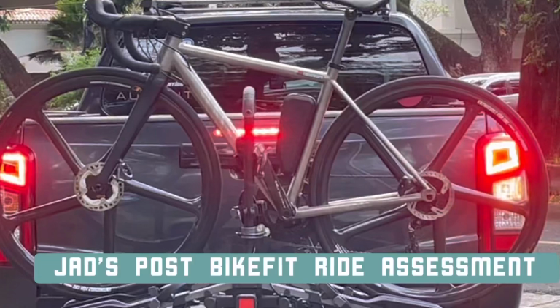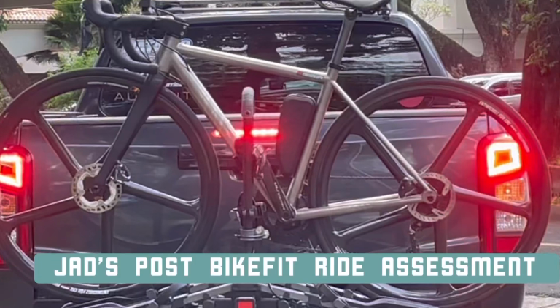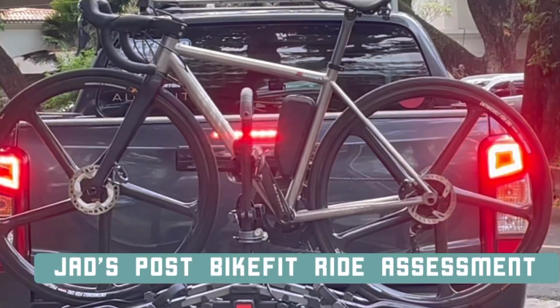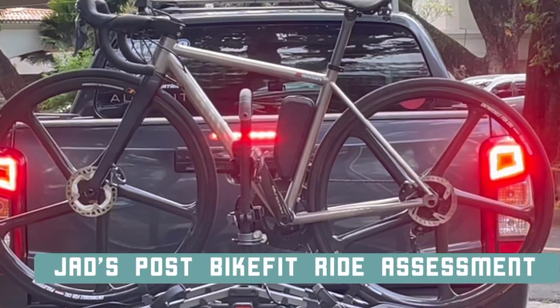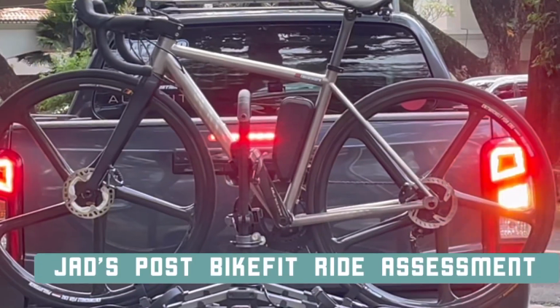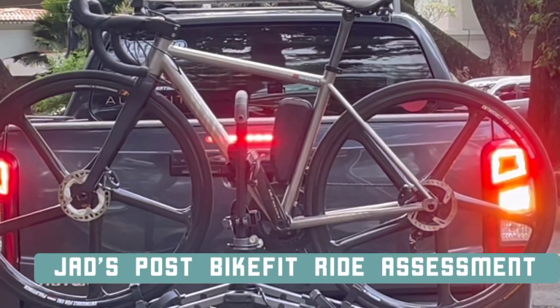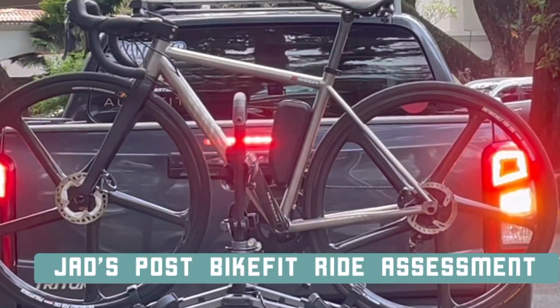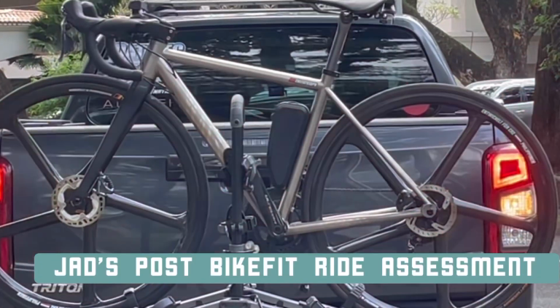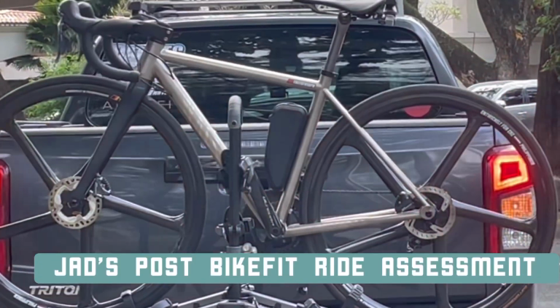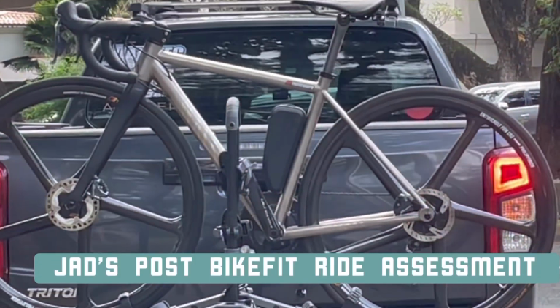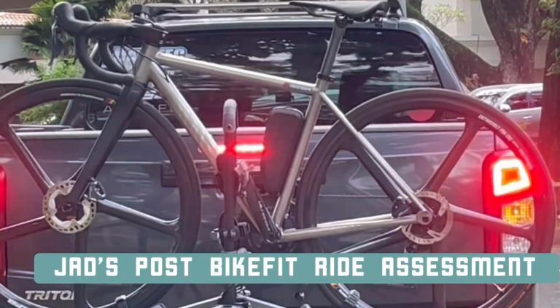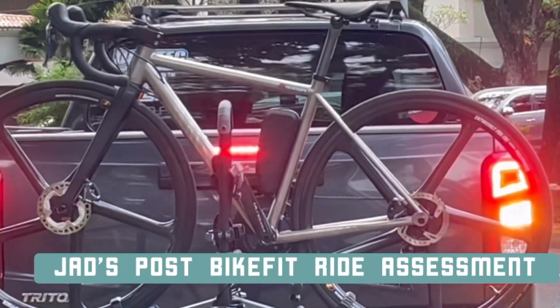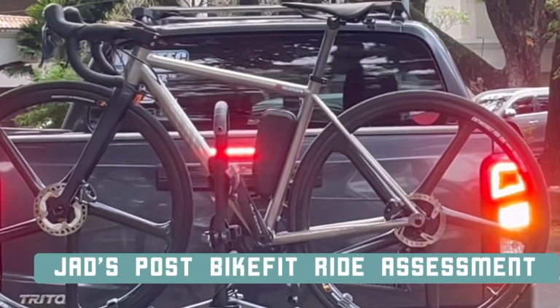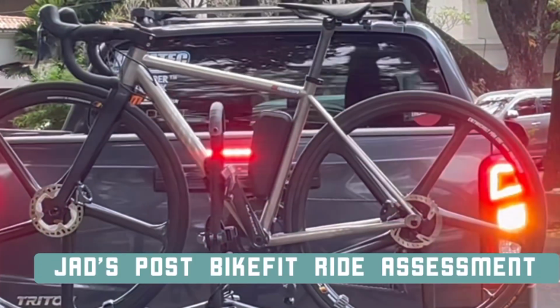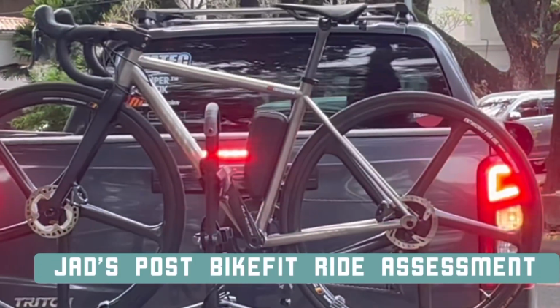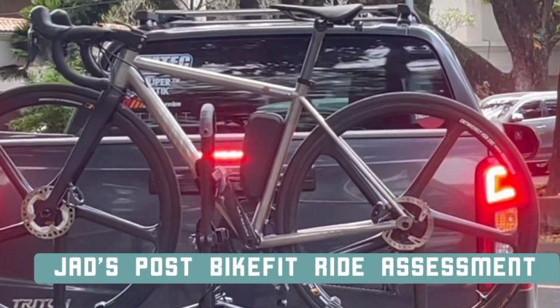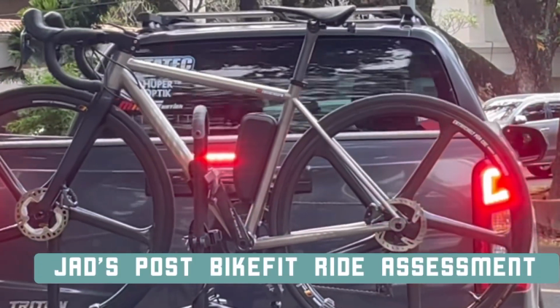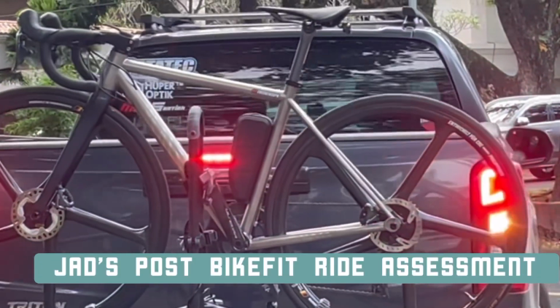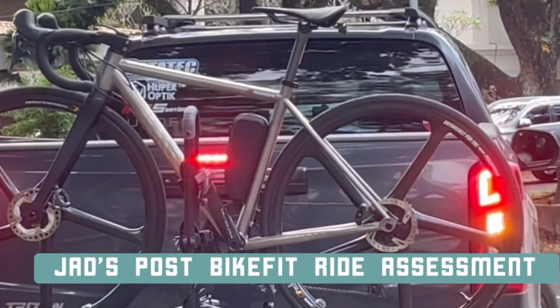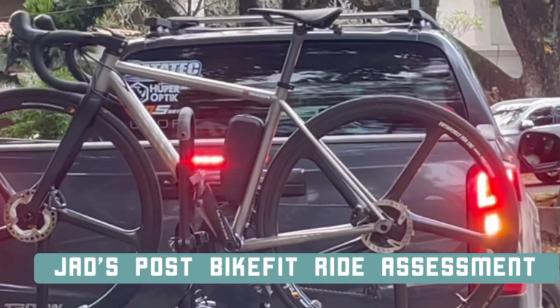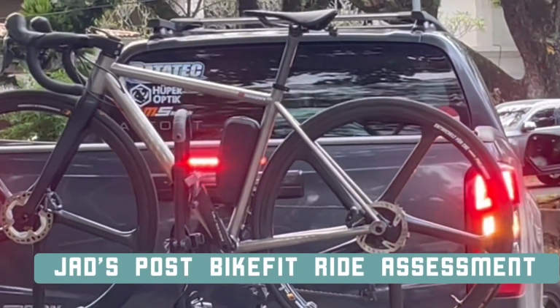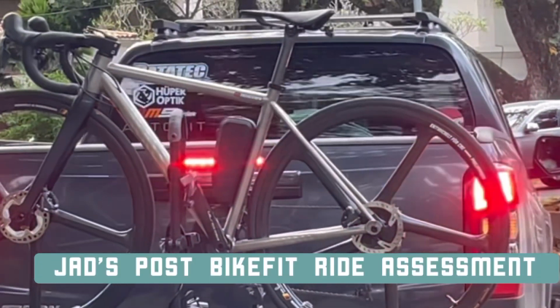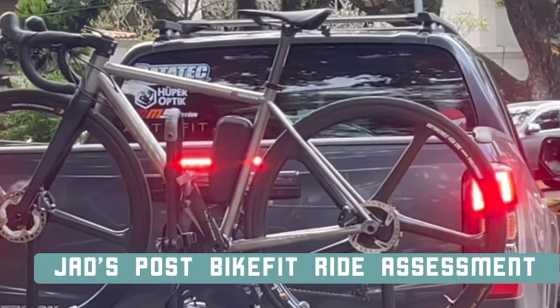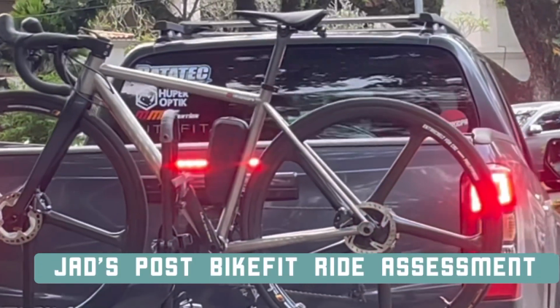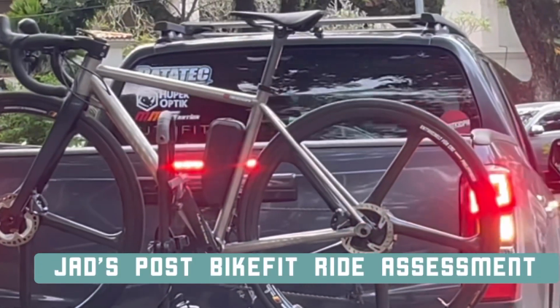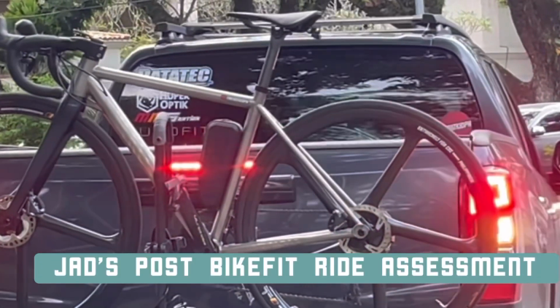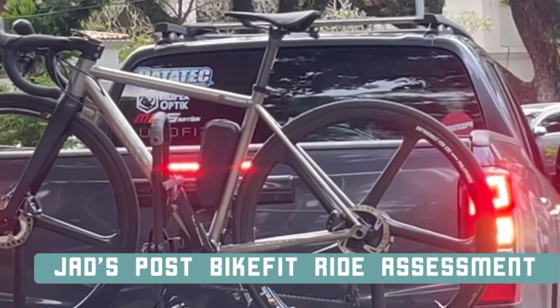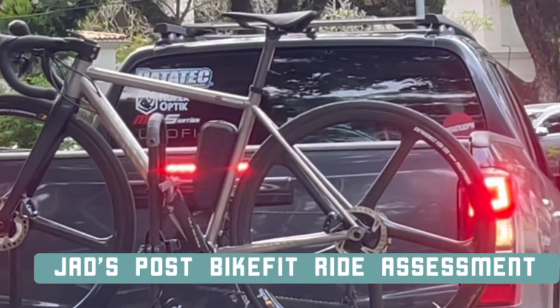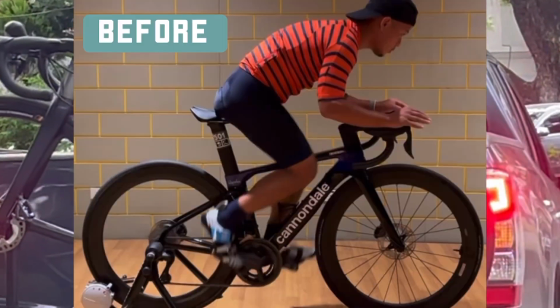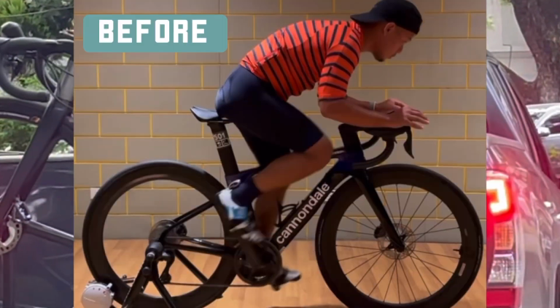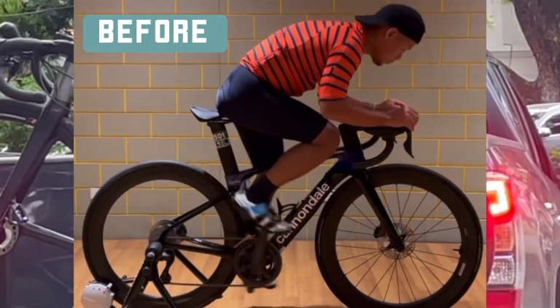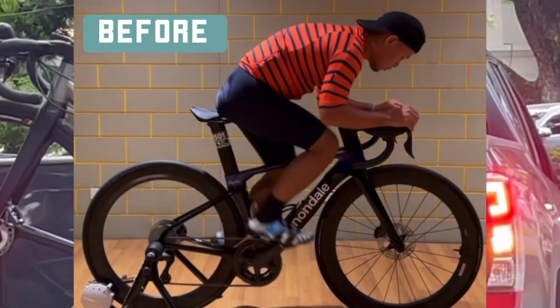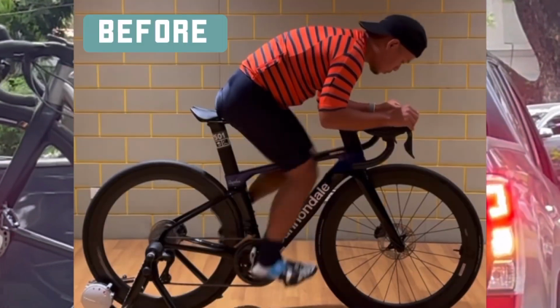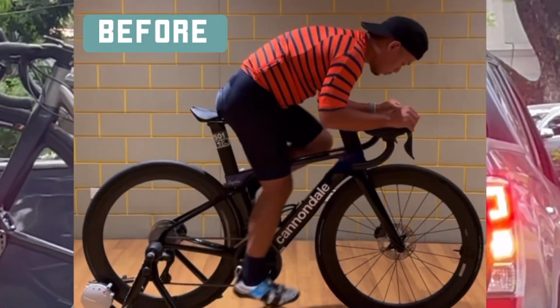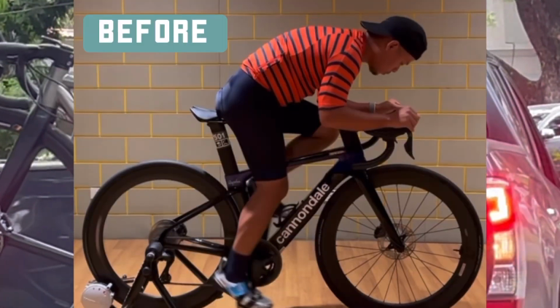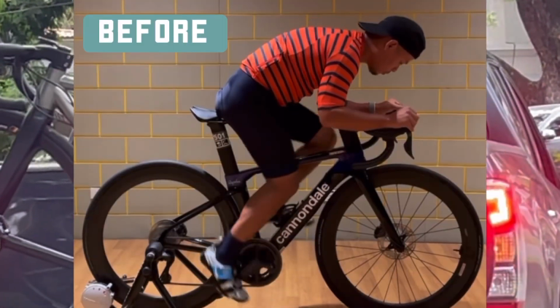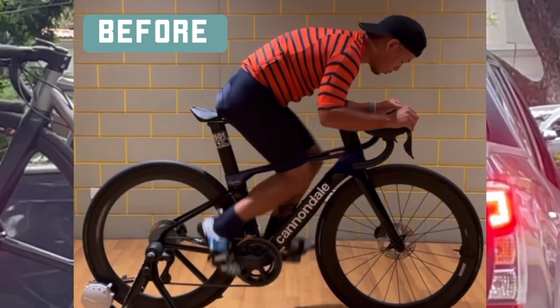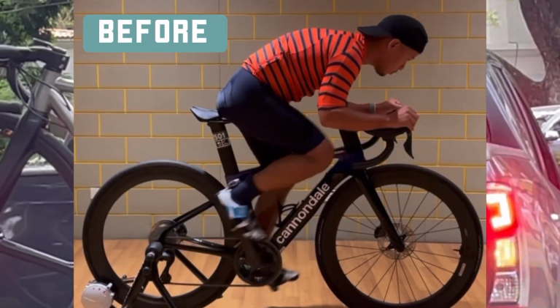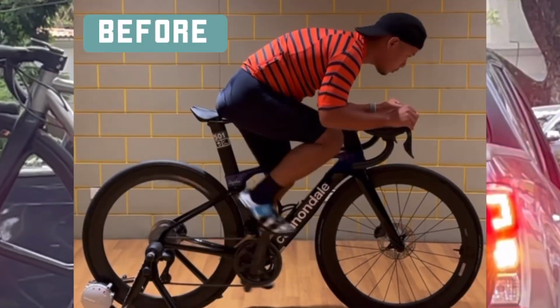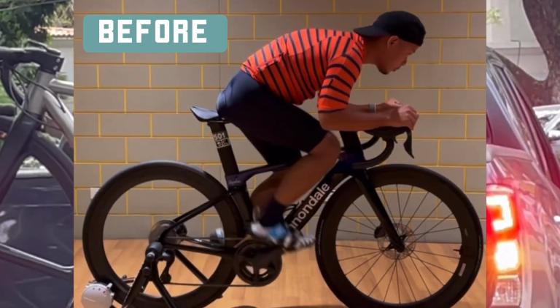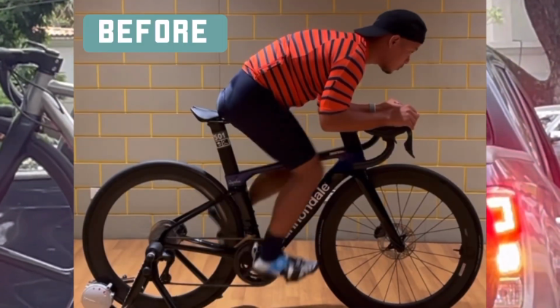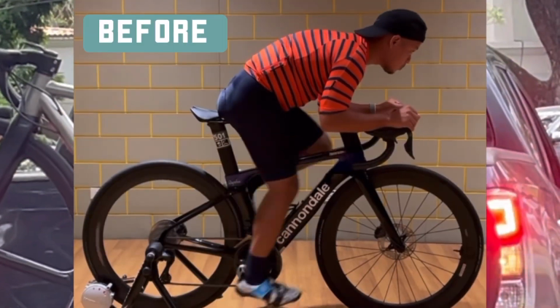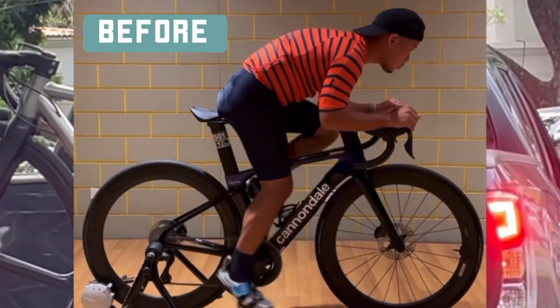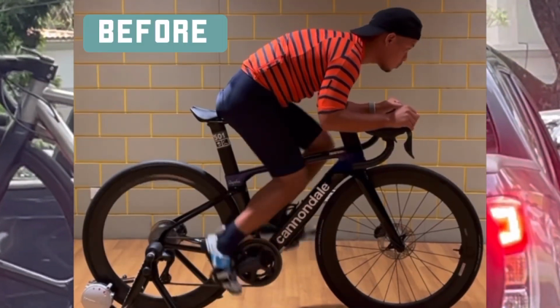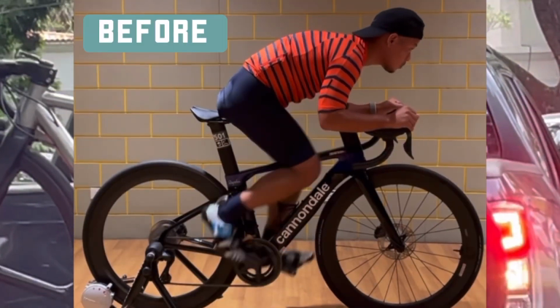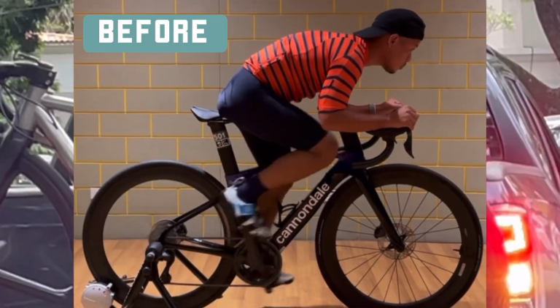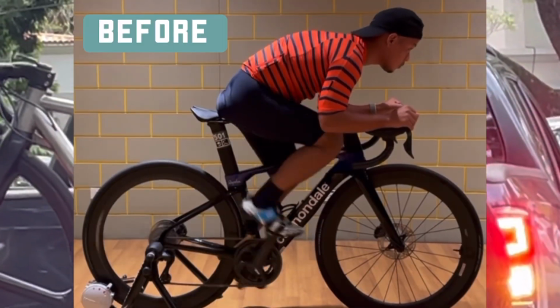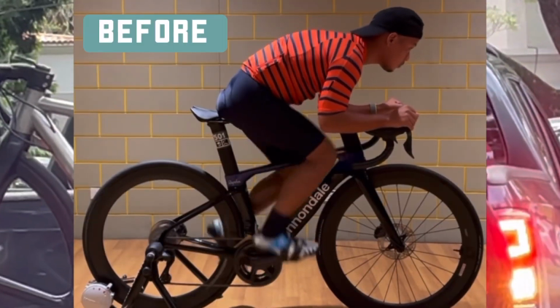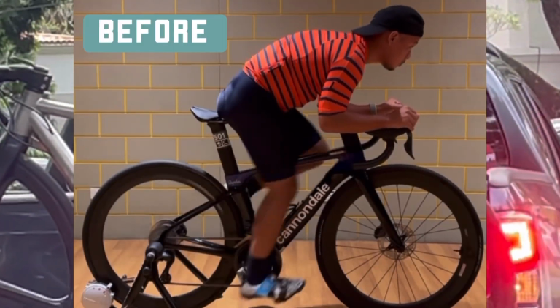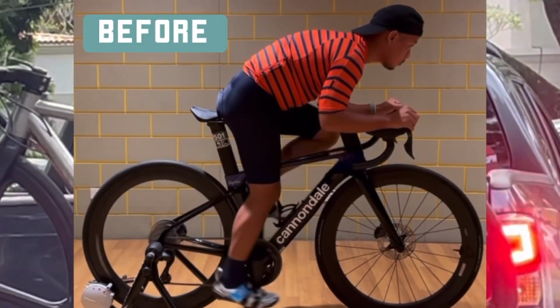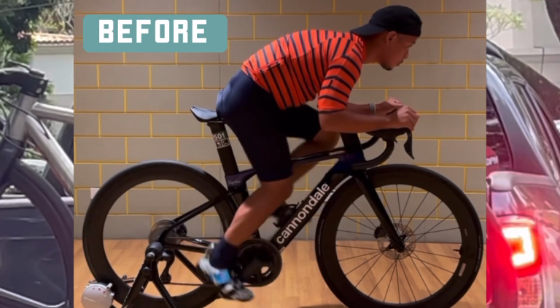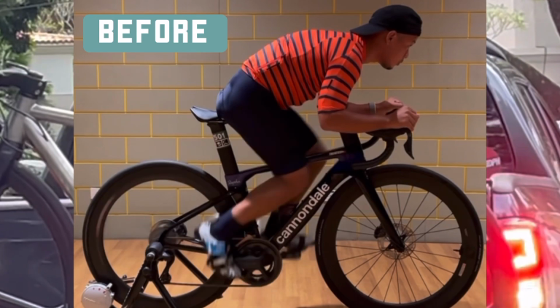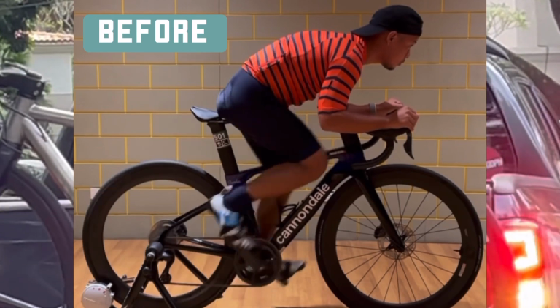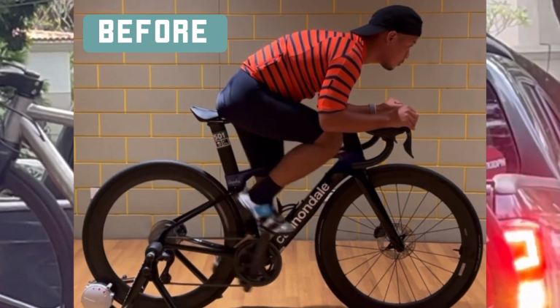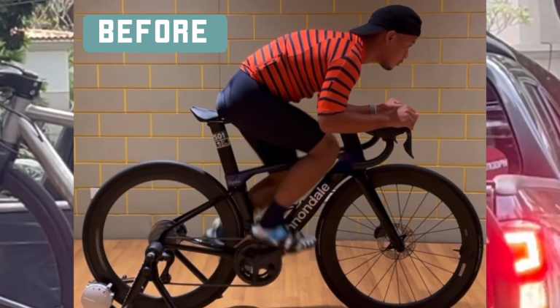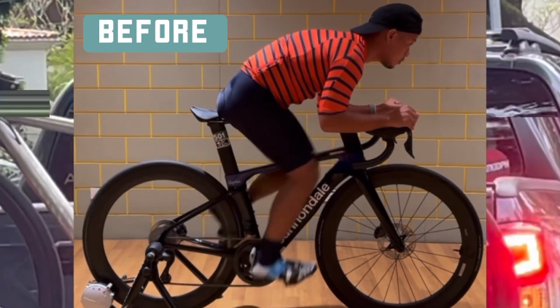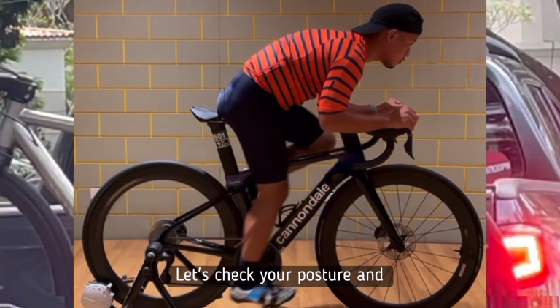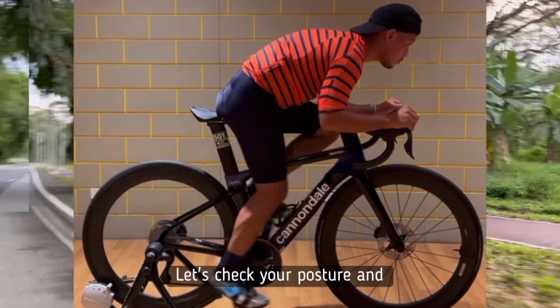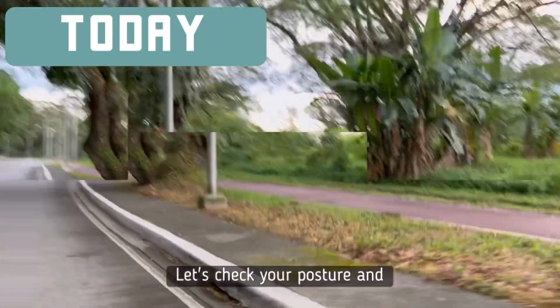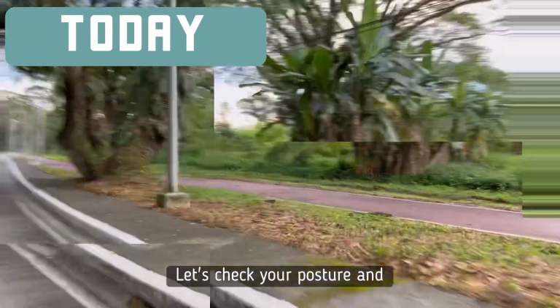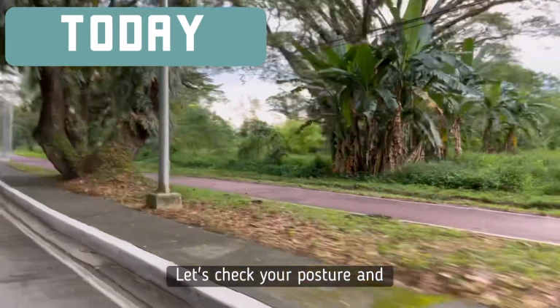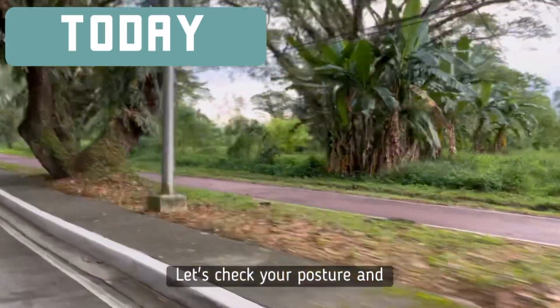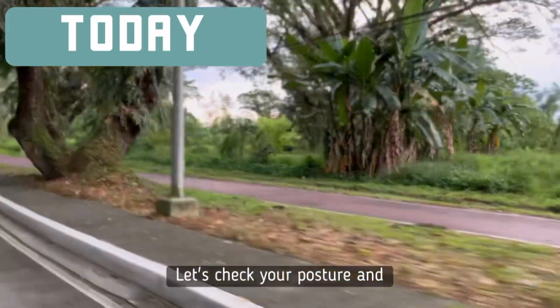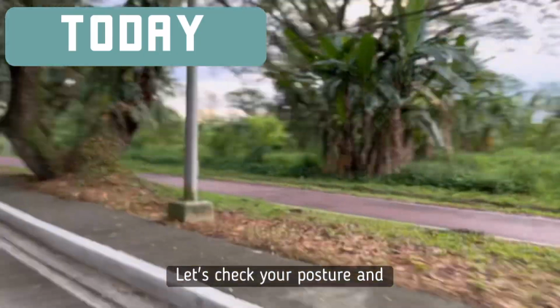Good morning everyone. We're back for another transformational video. This time it's going to be Jad — he flew in from Singapore. Let's check your posture.